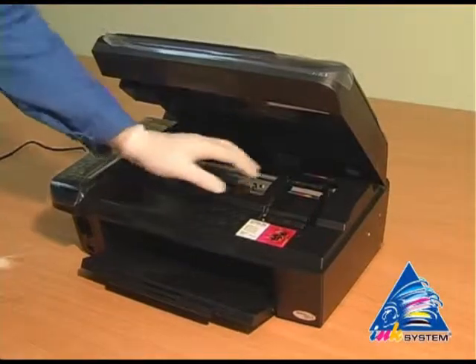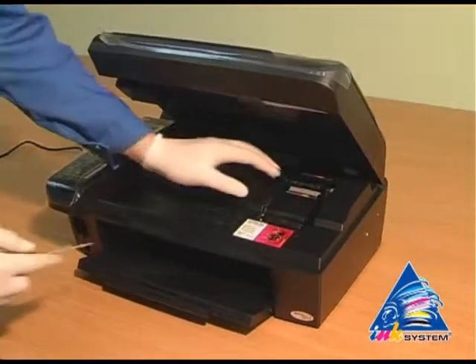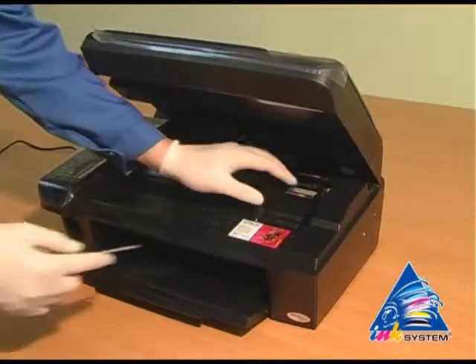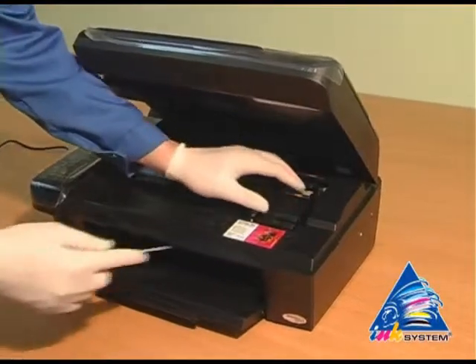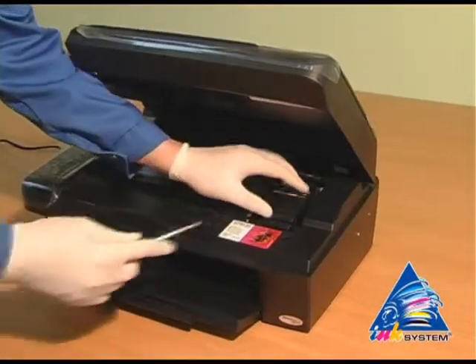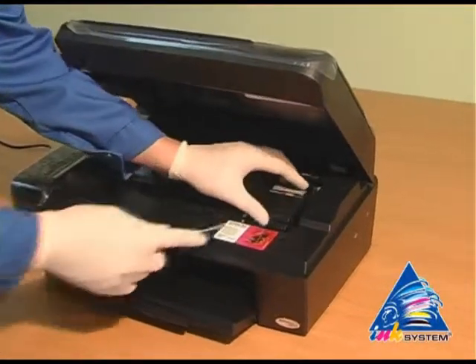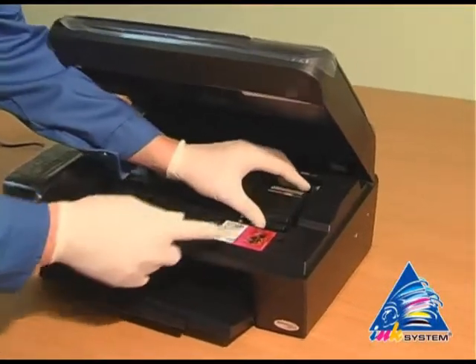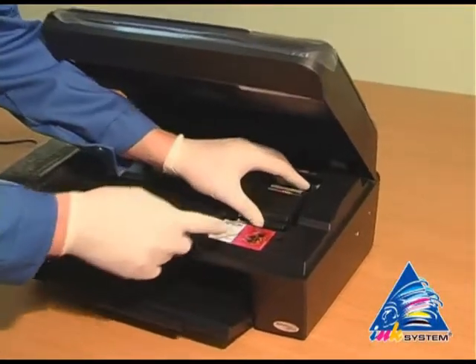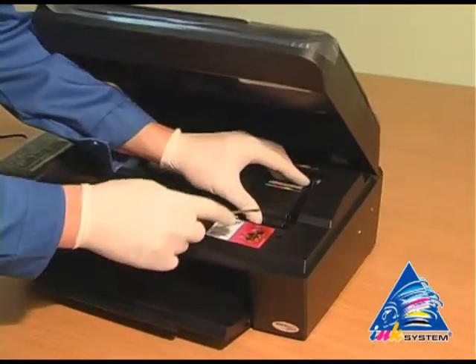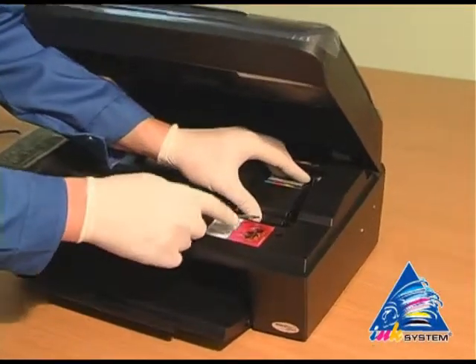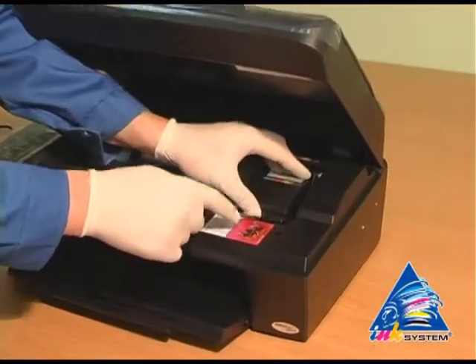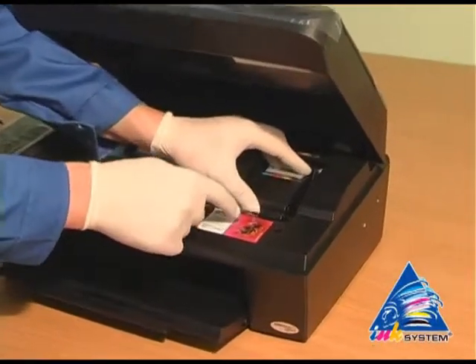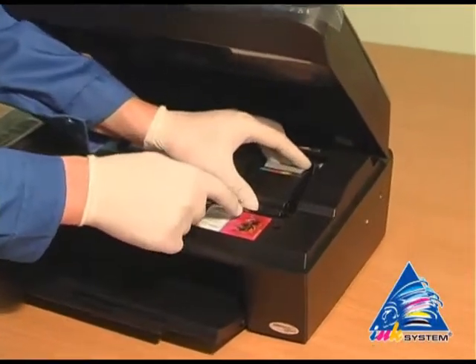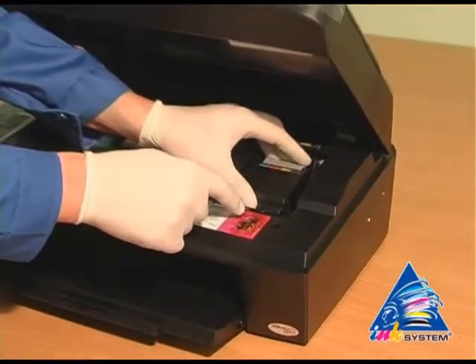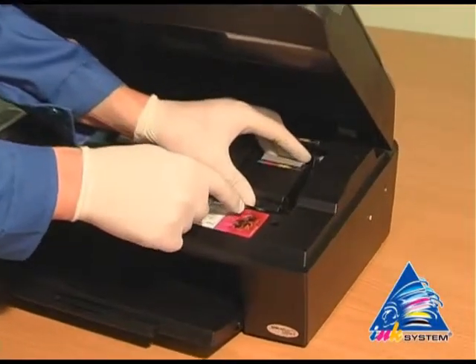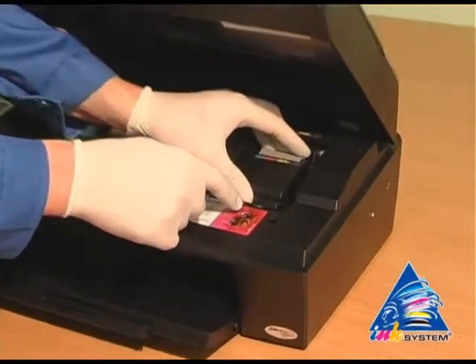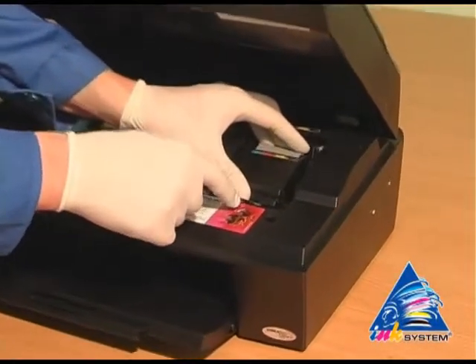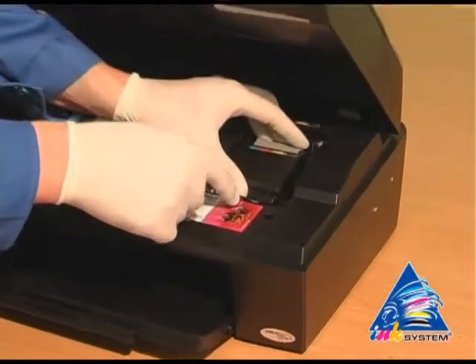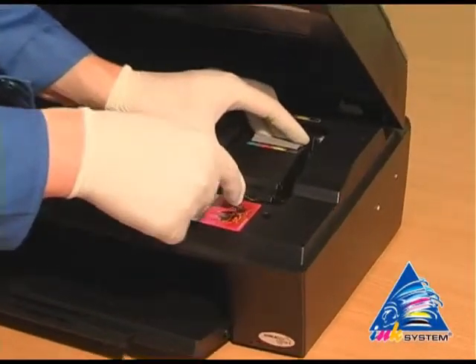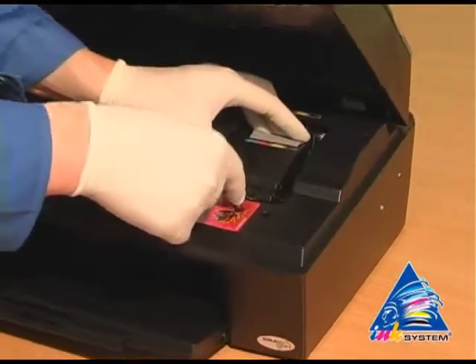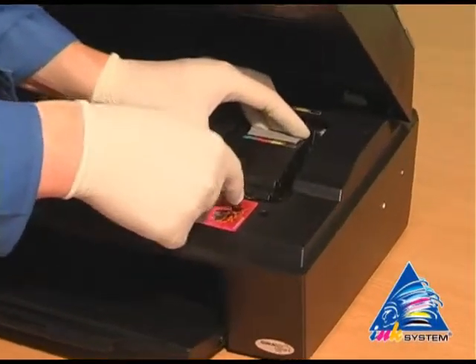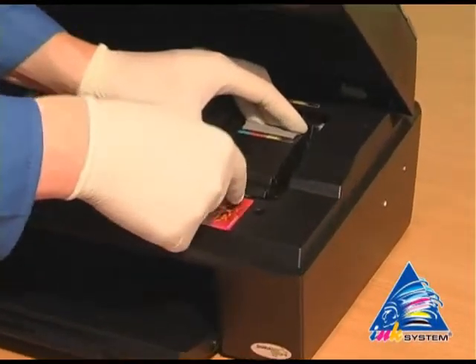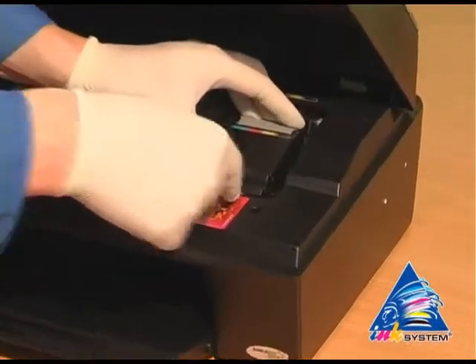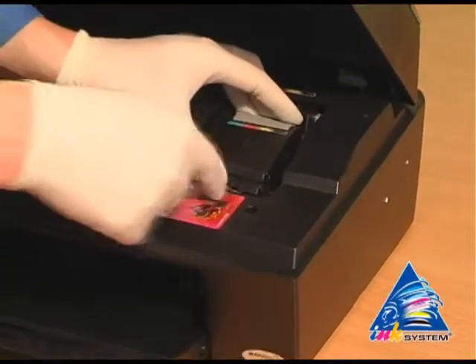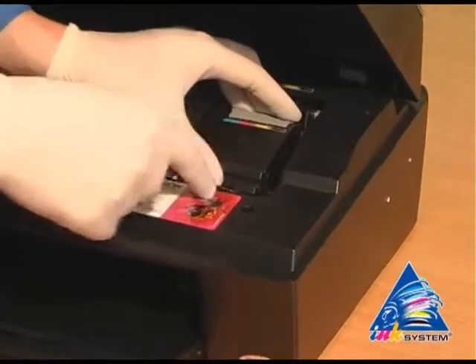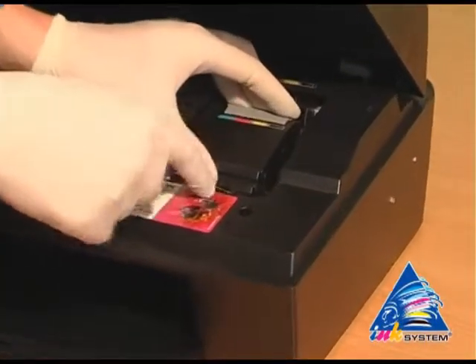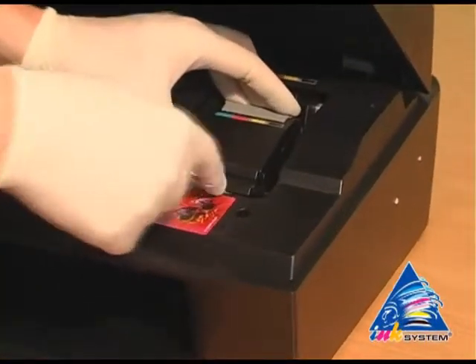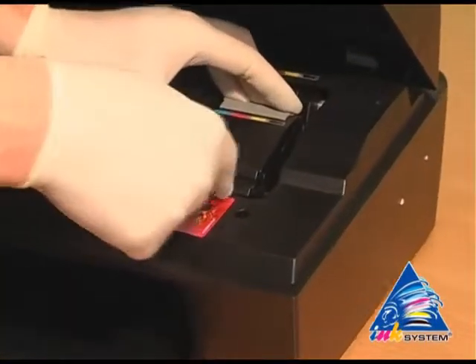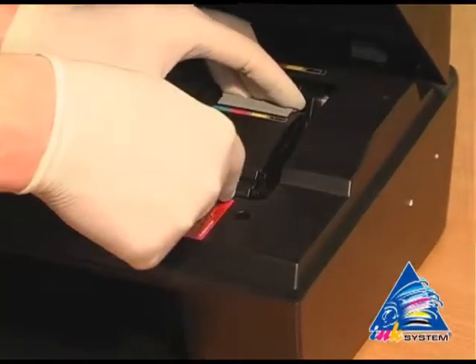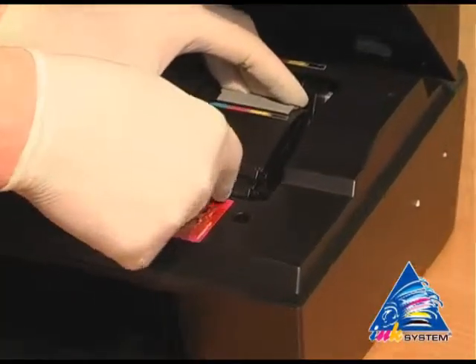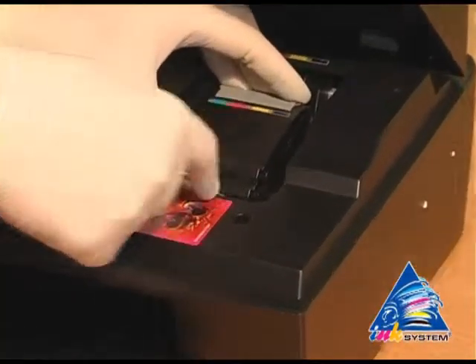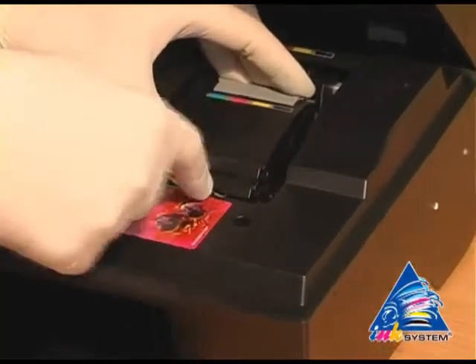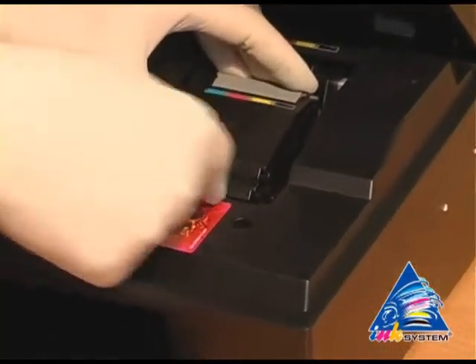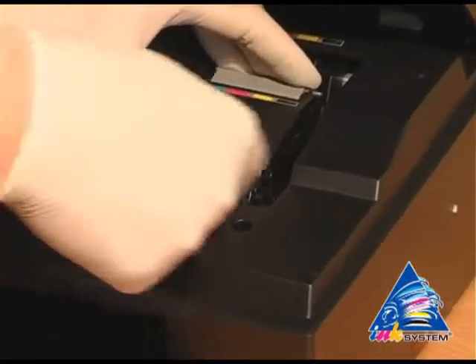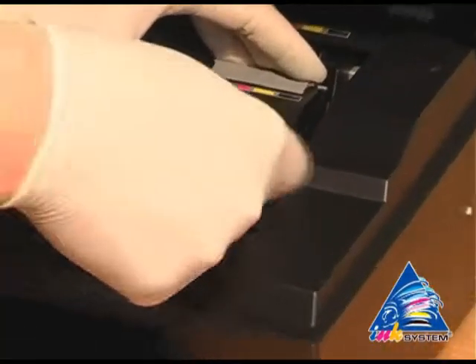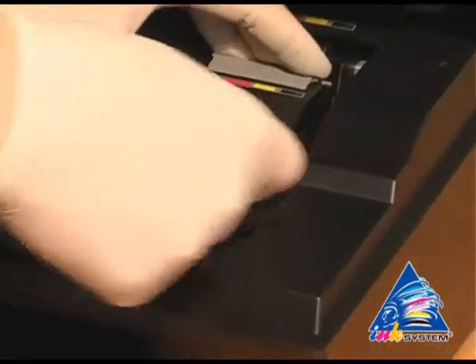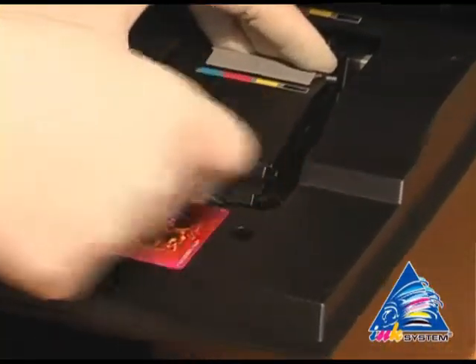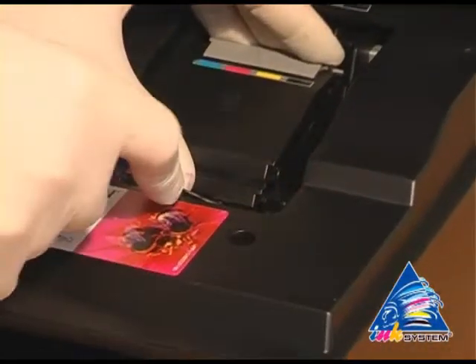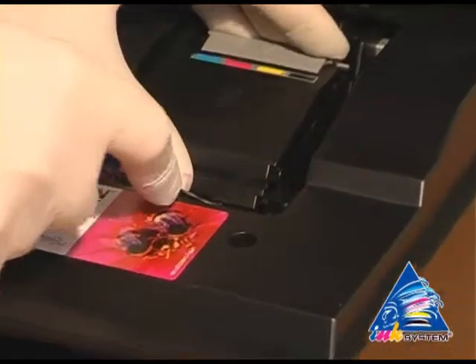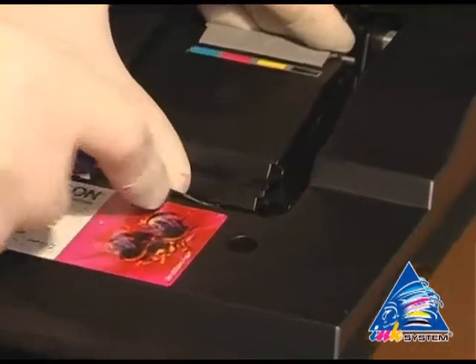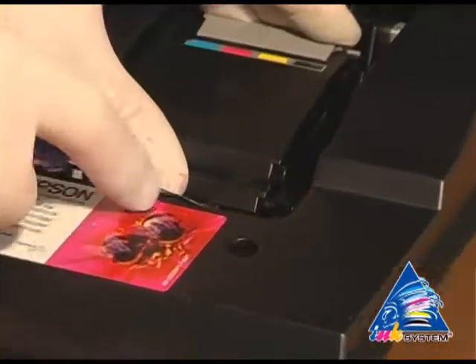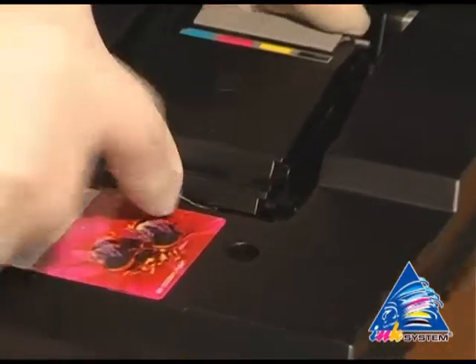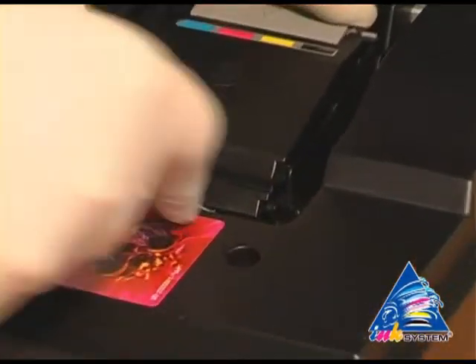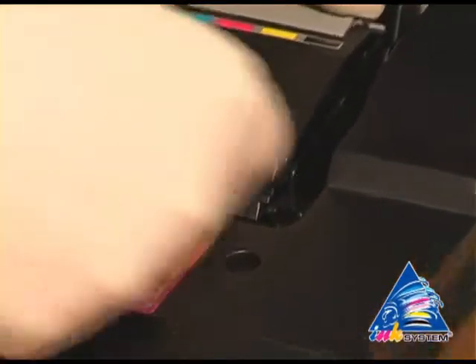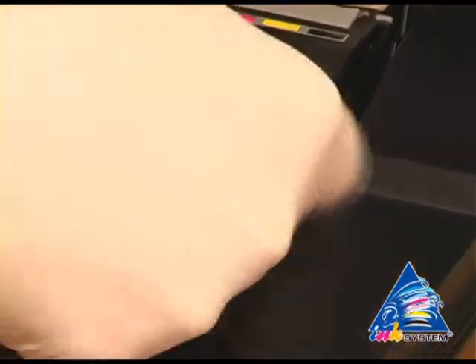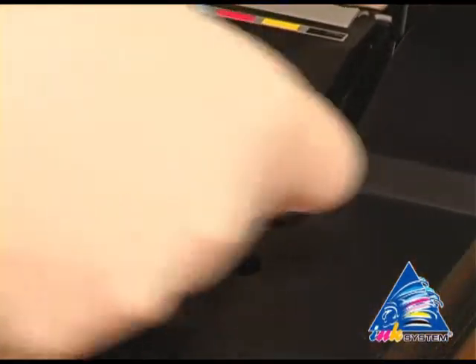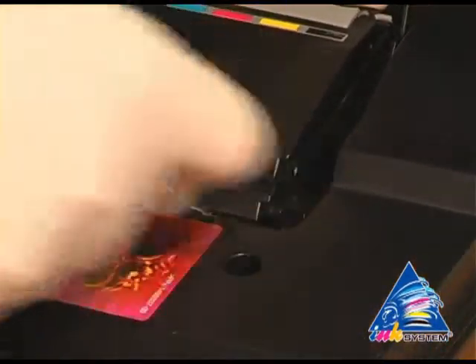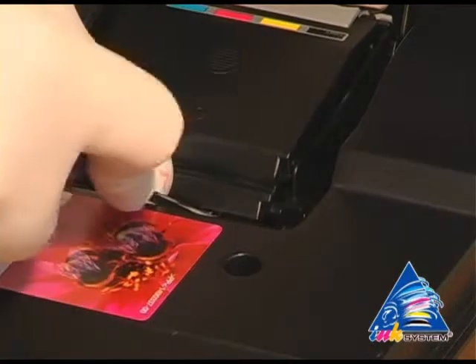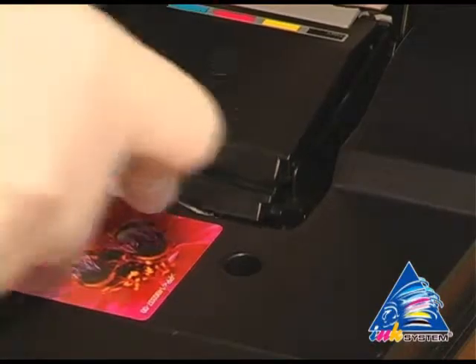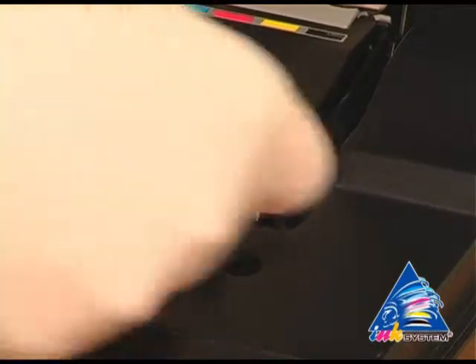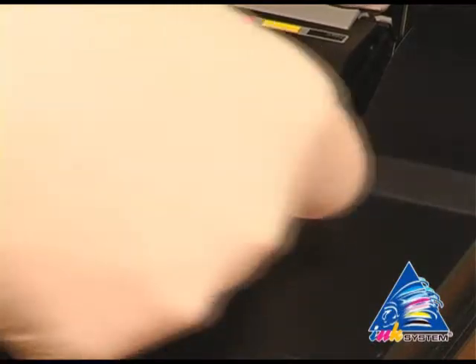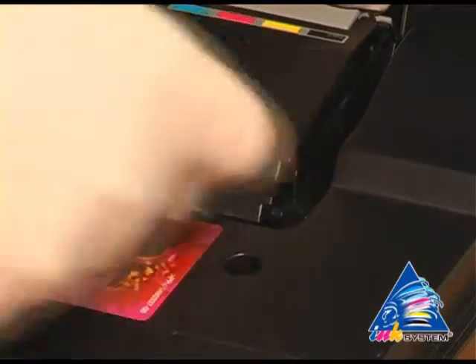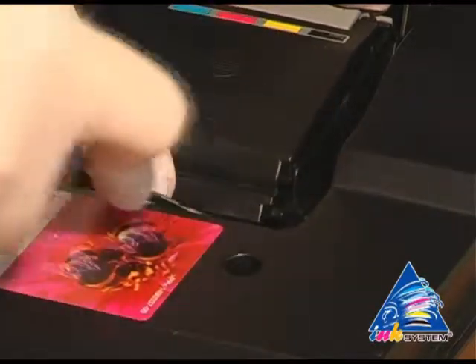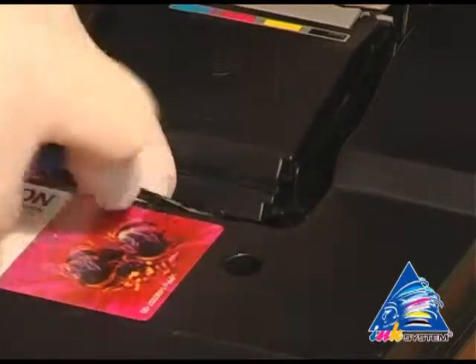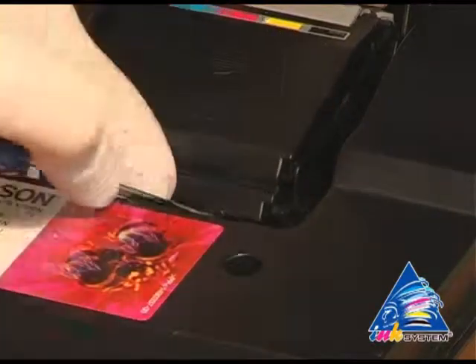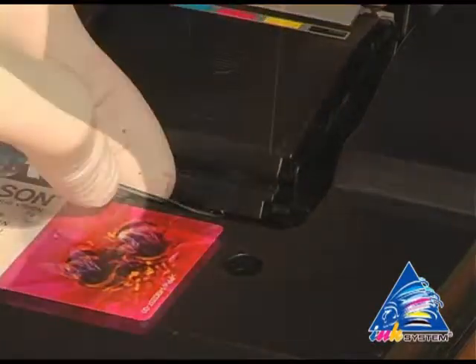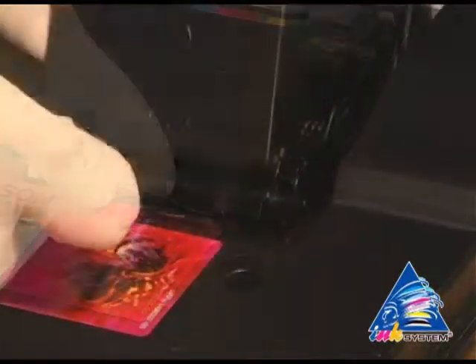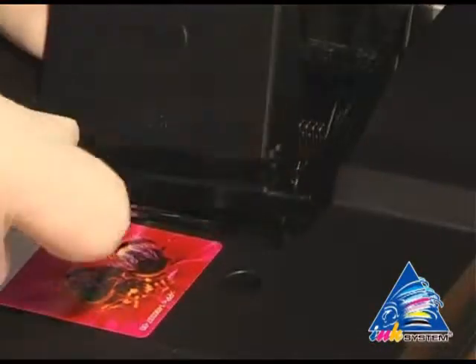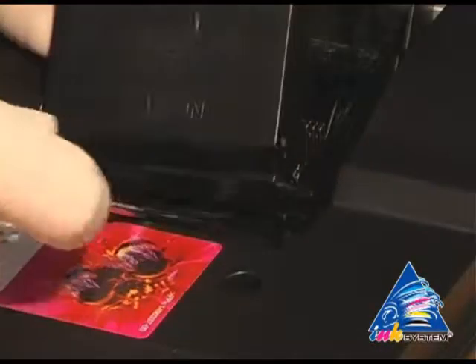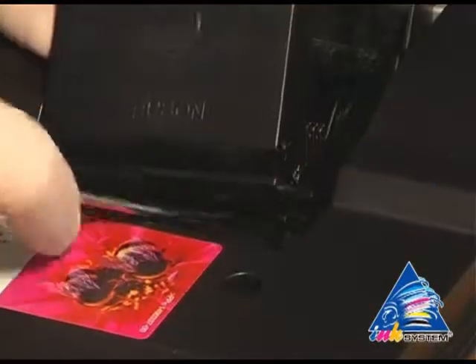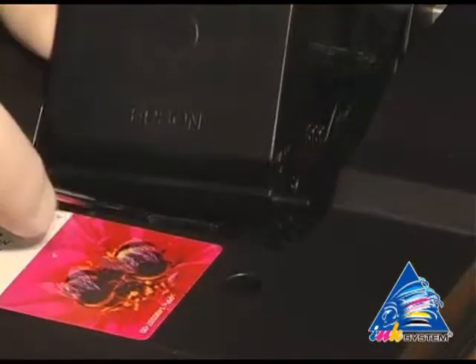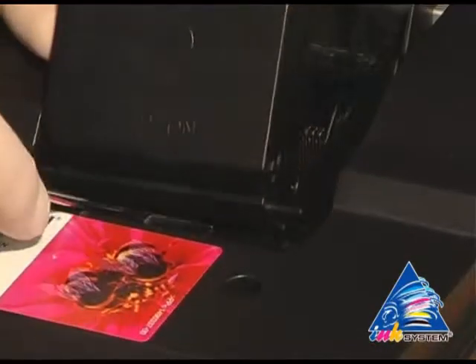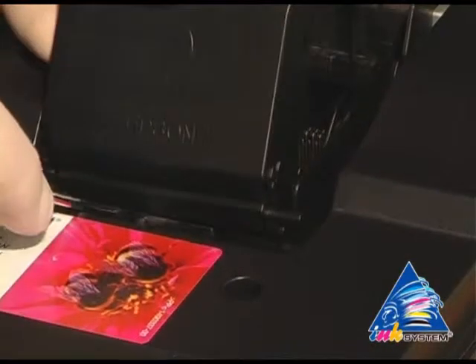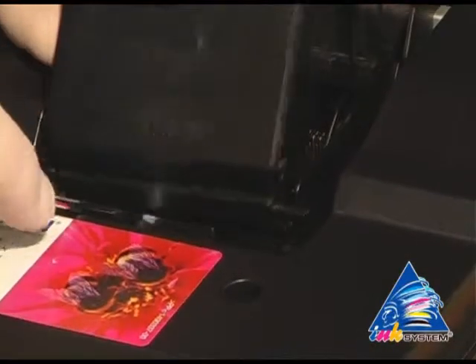With the help of a screwdriver, uncover the cap that covers the cartridges on the printing head.